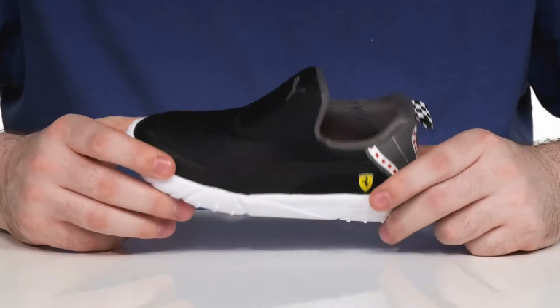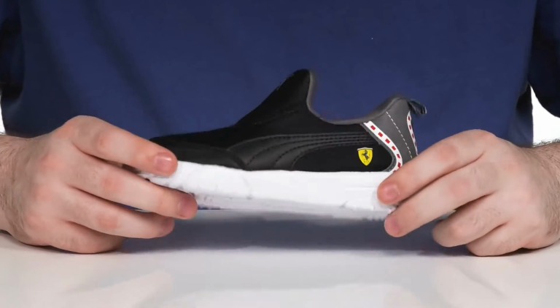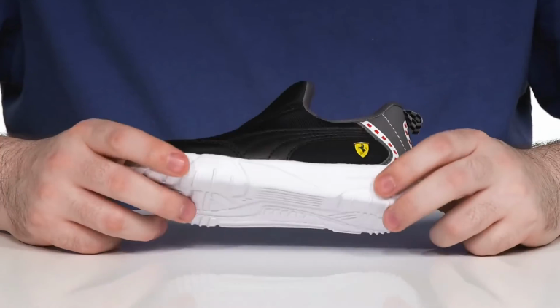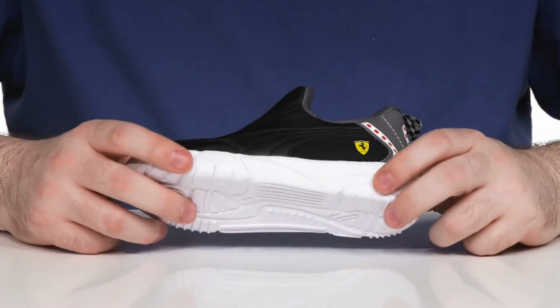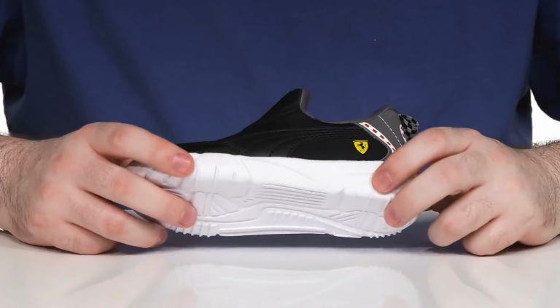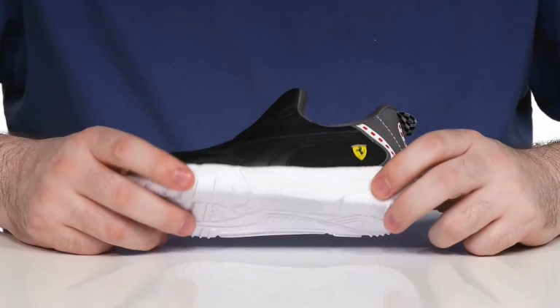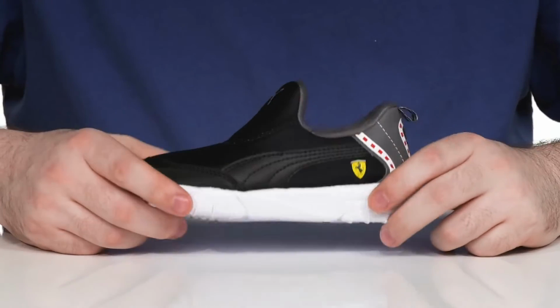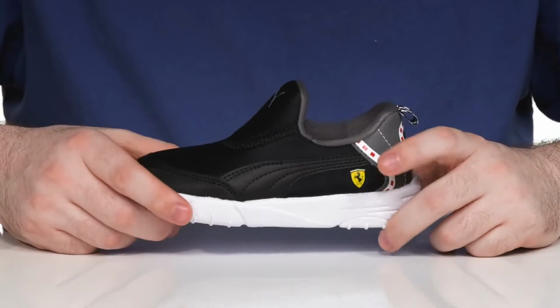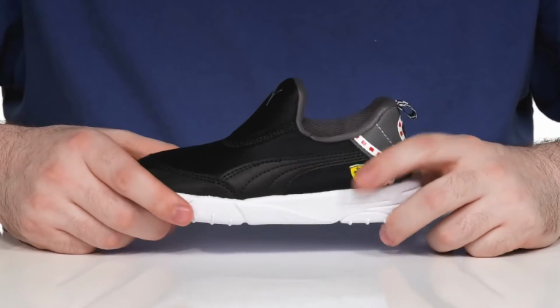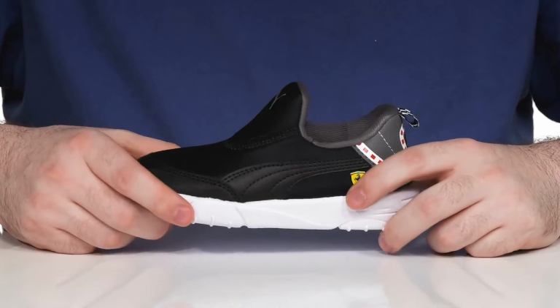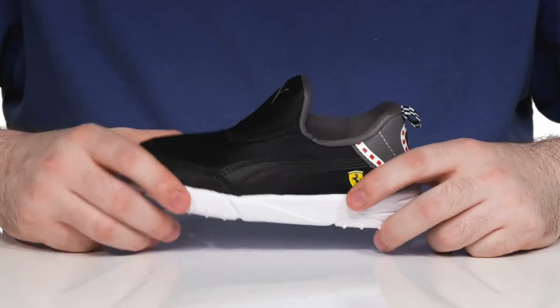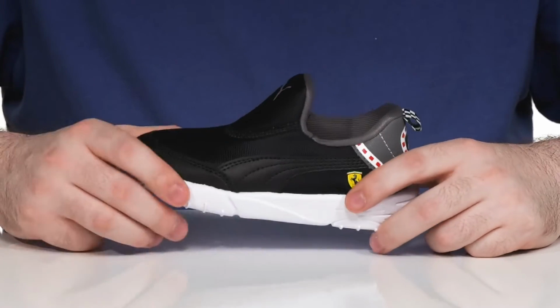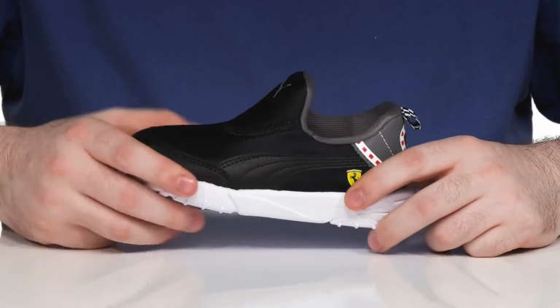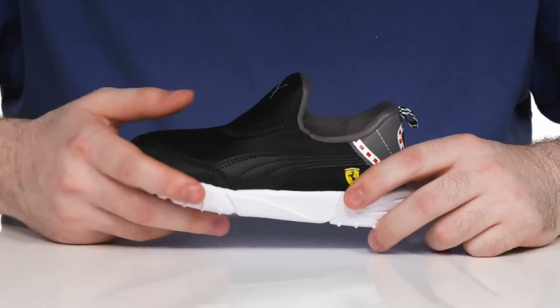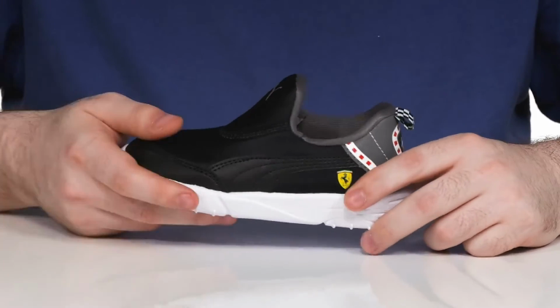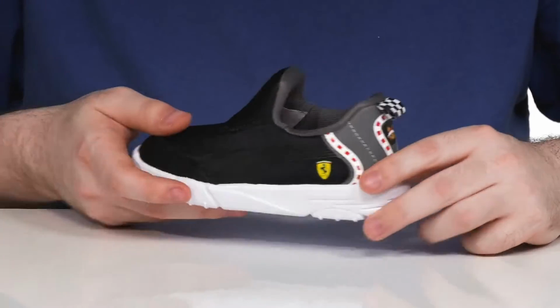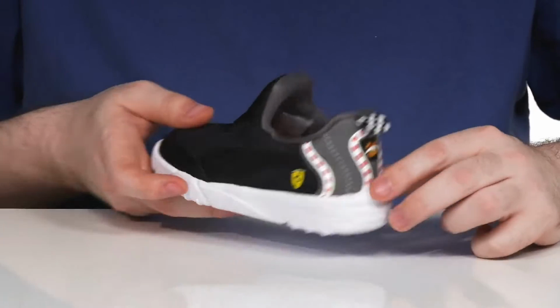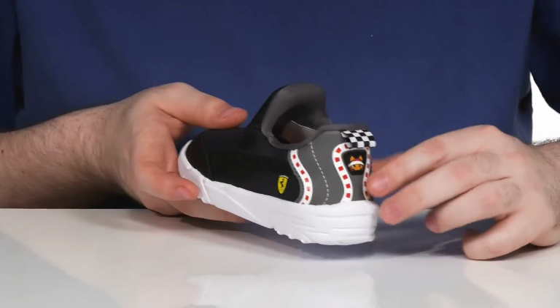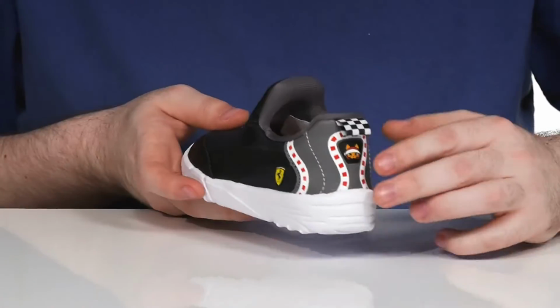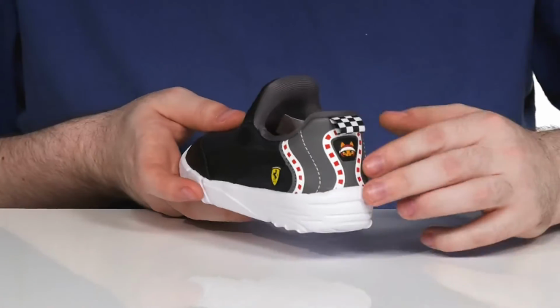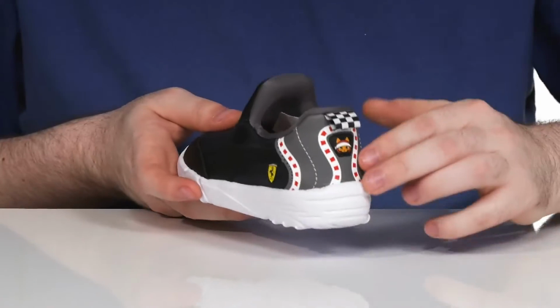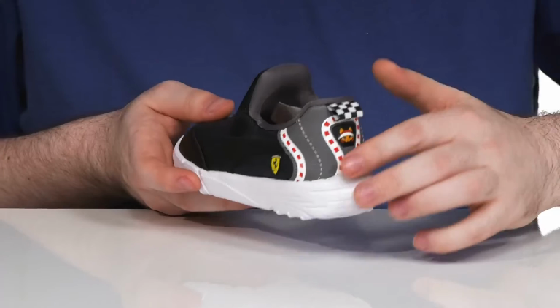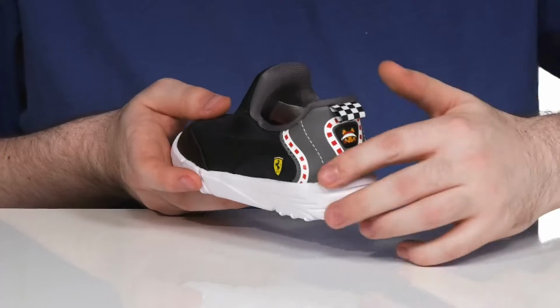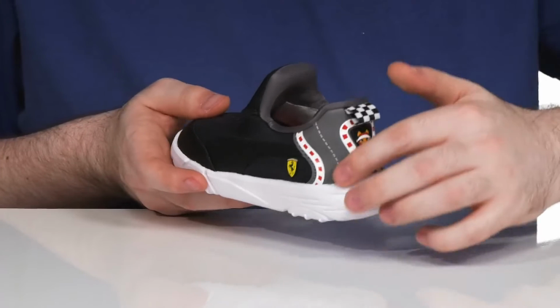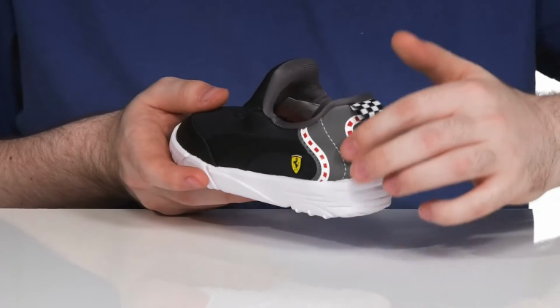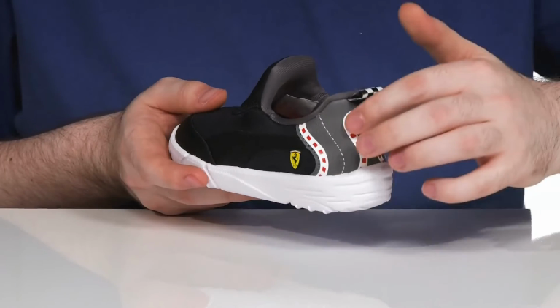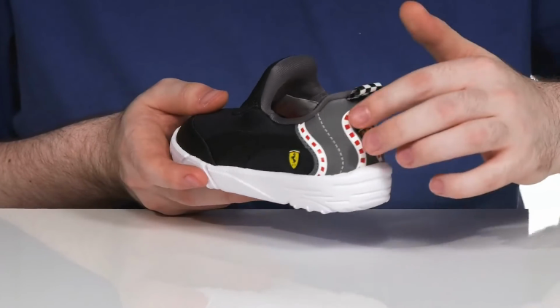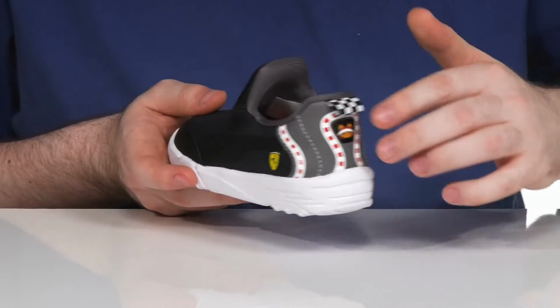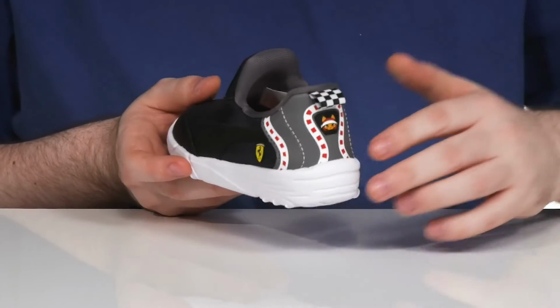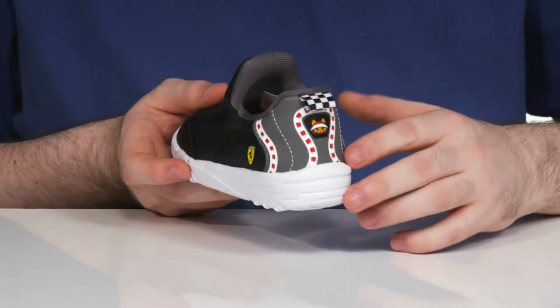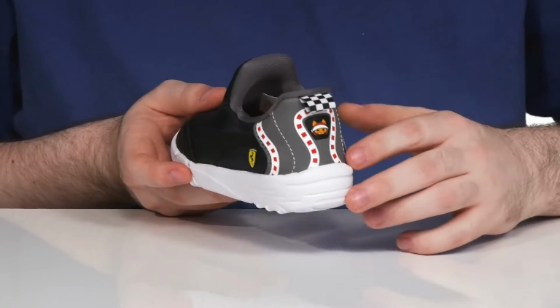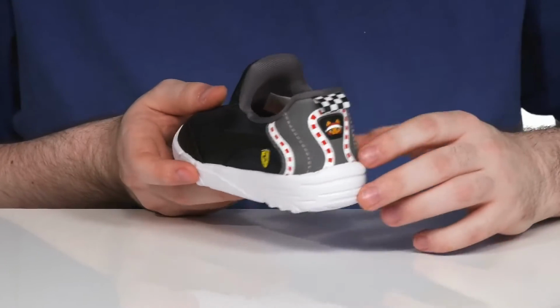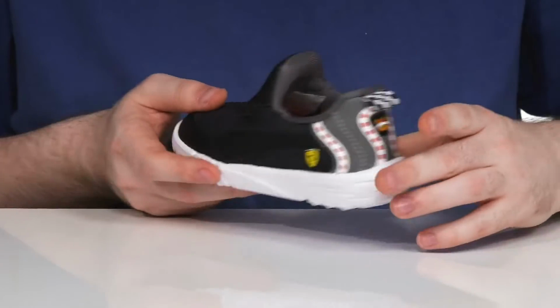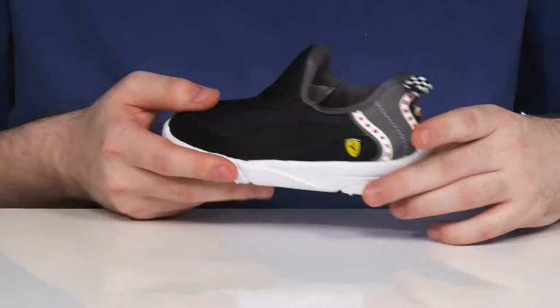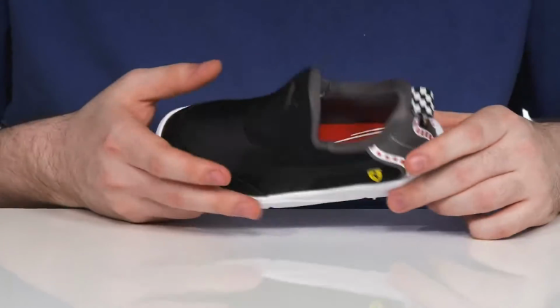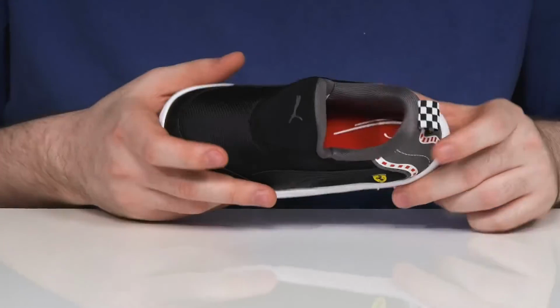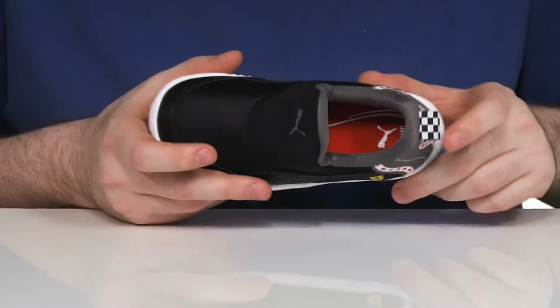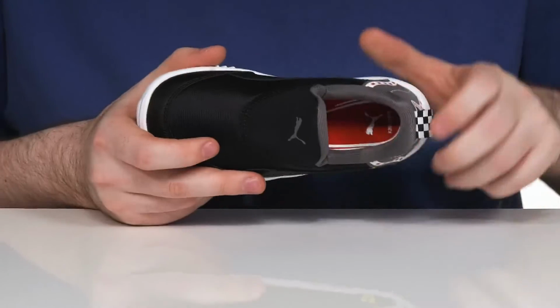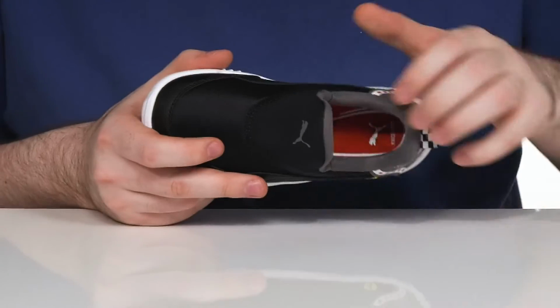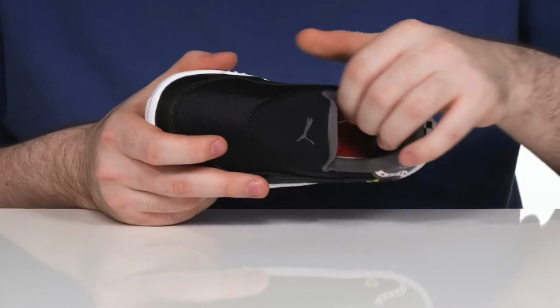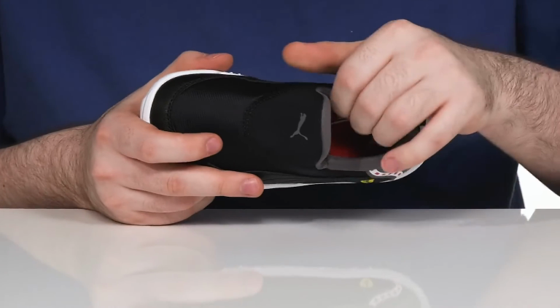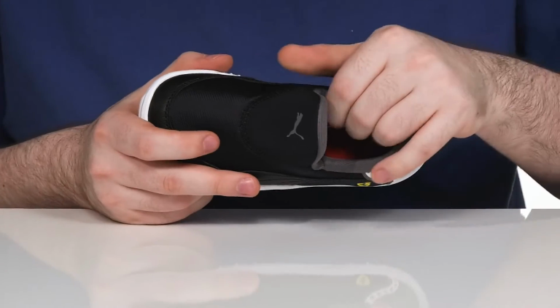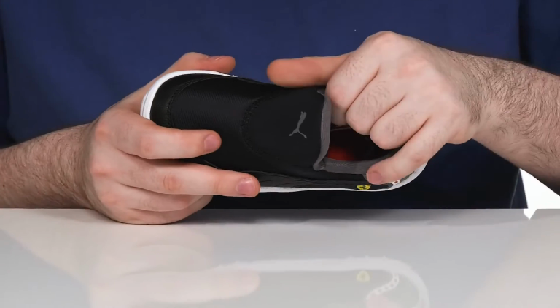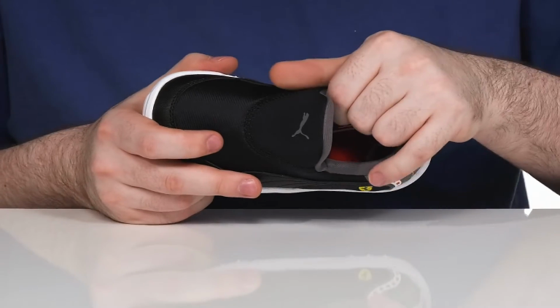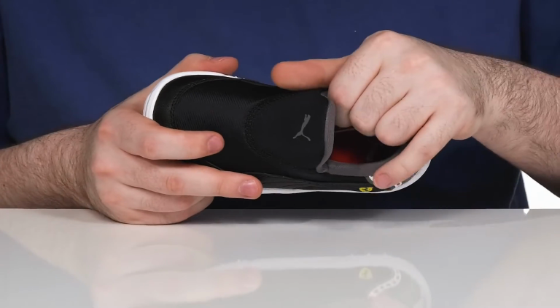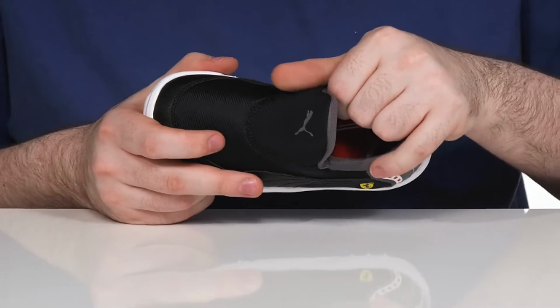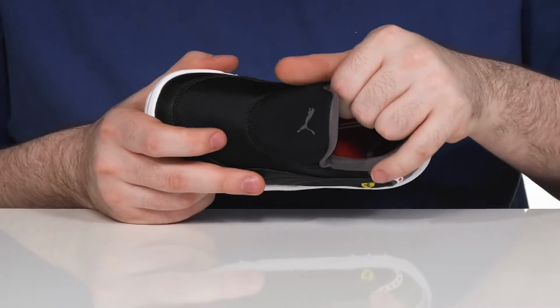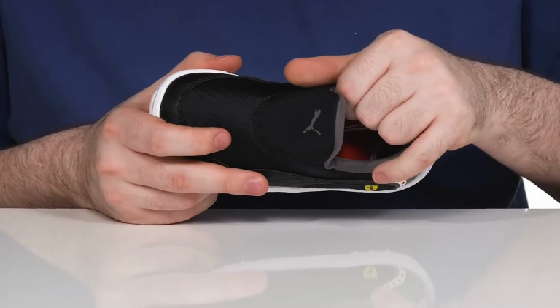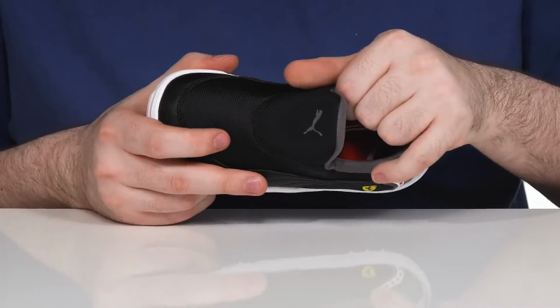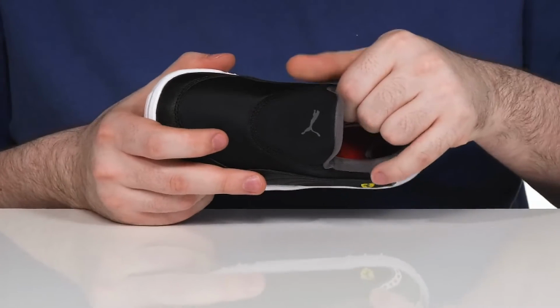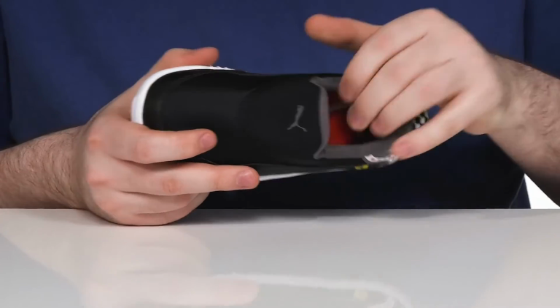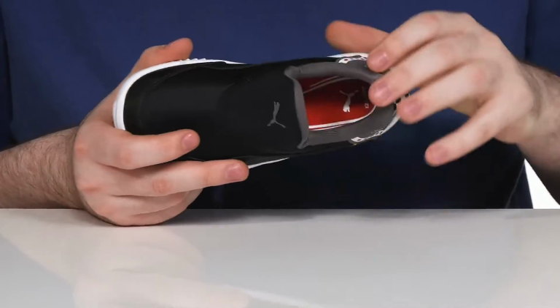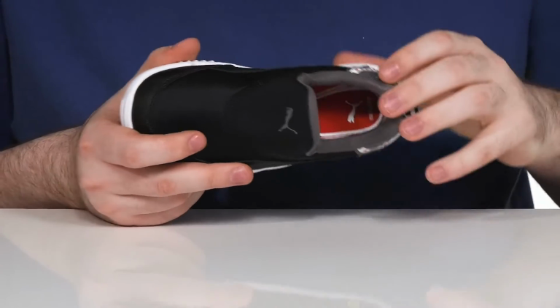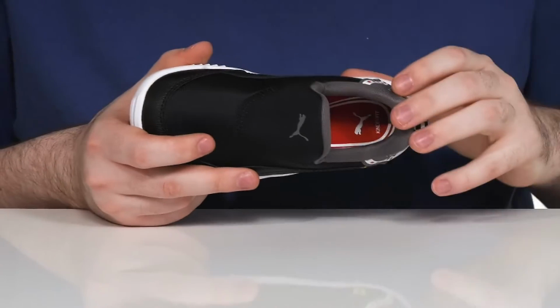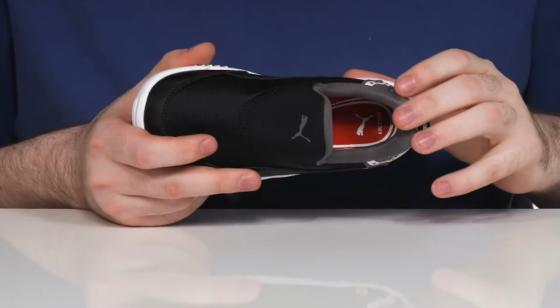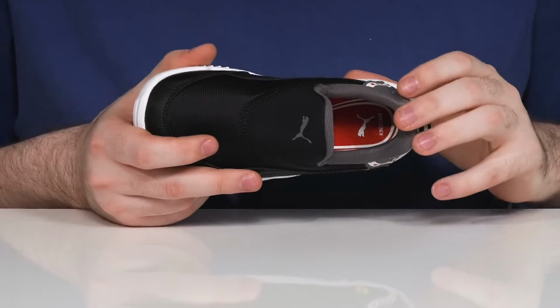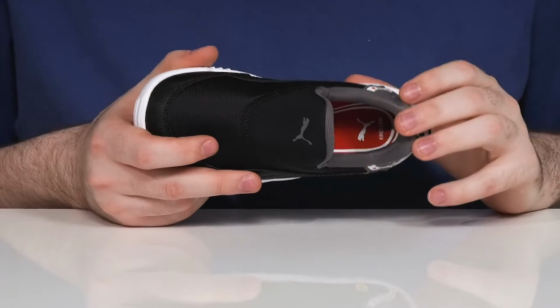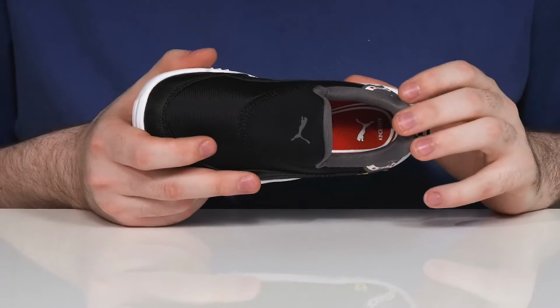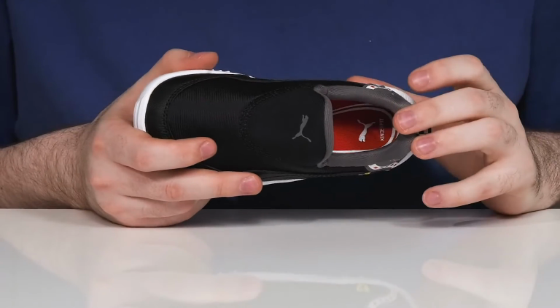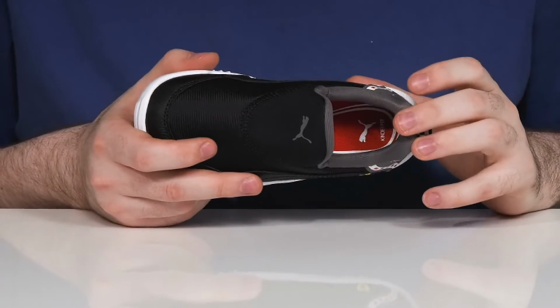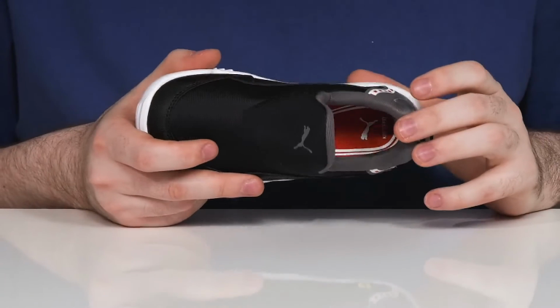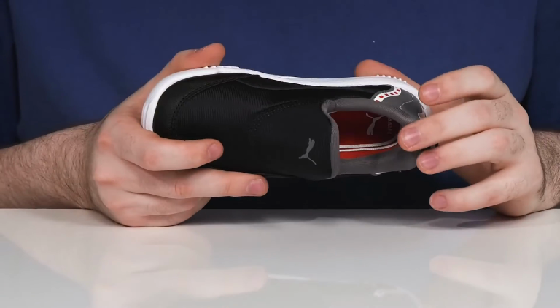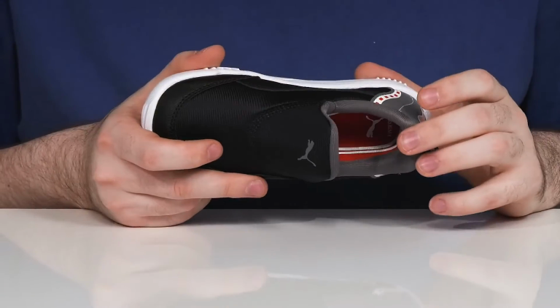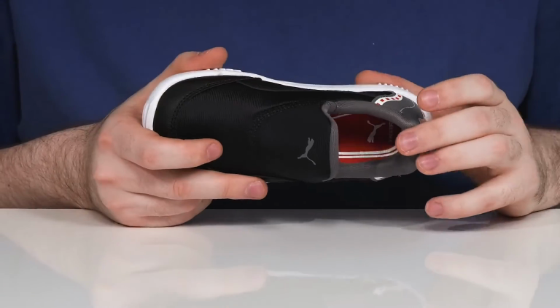It has the Ferrari logo on the side with a fun road pattern in the back, using plenty of padding on the inside for a super comfortable ride.